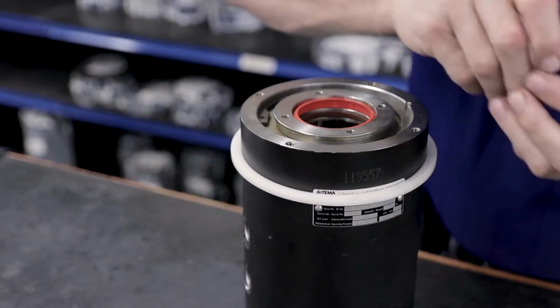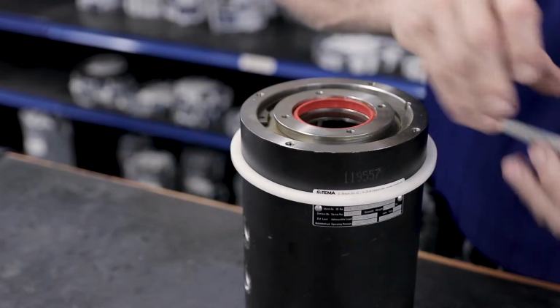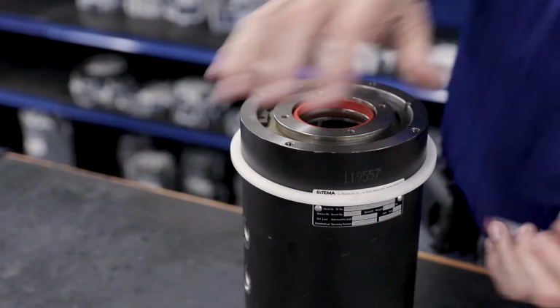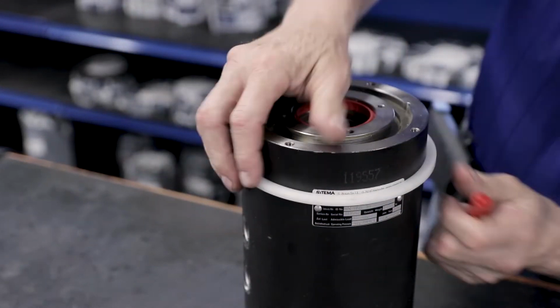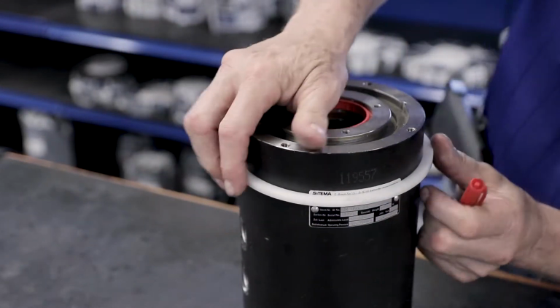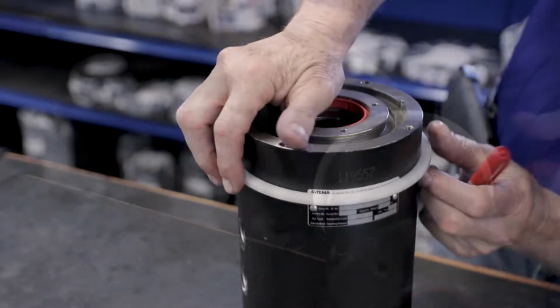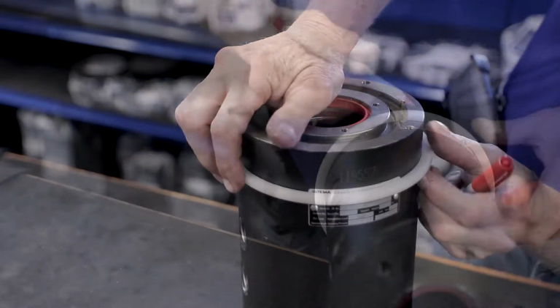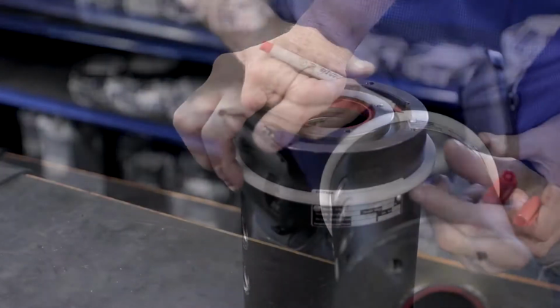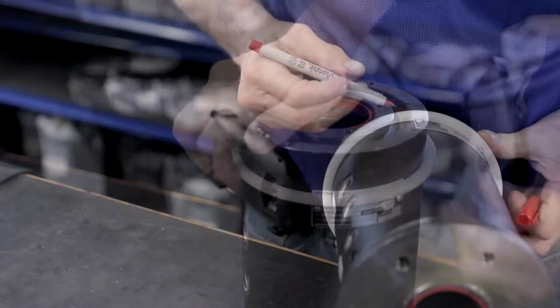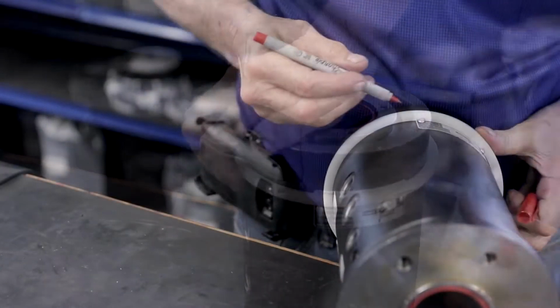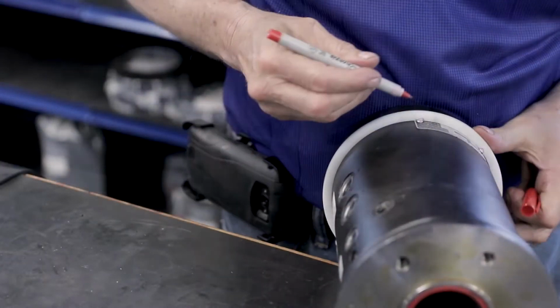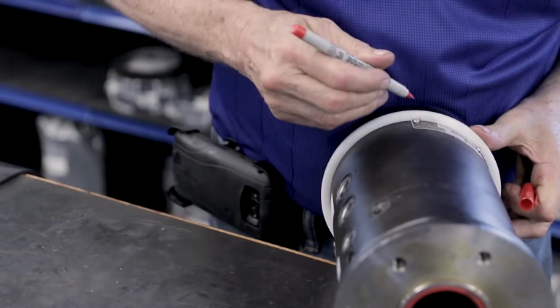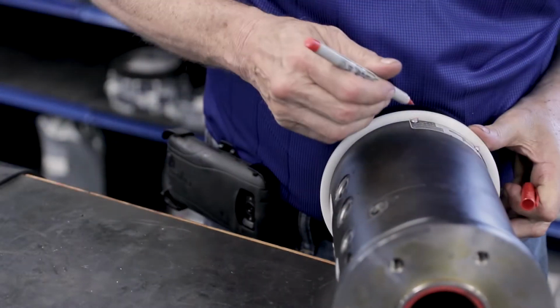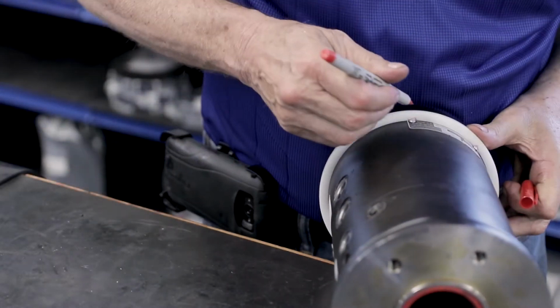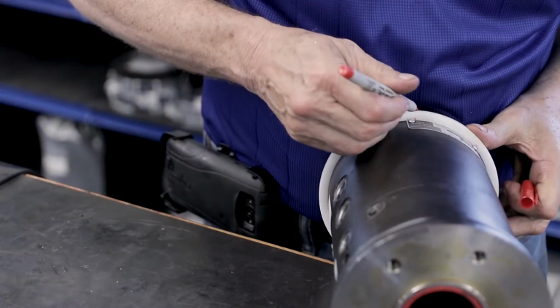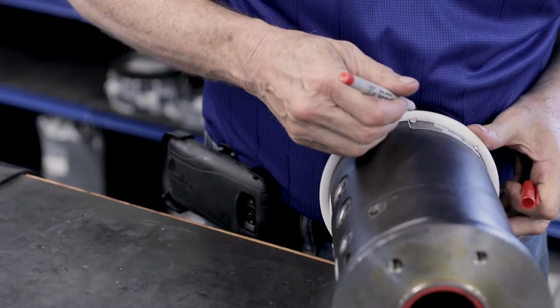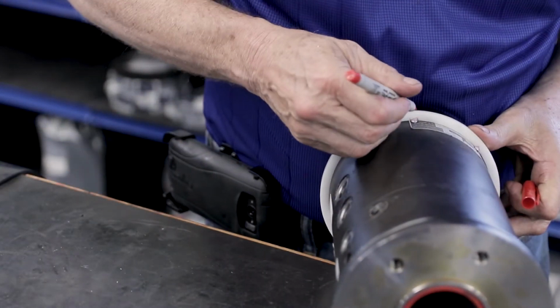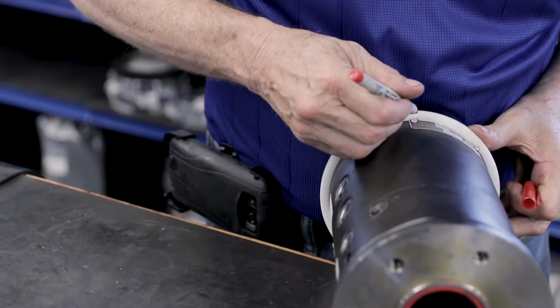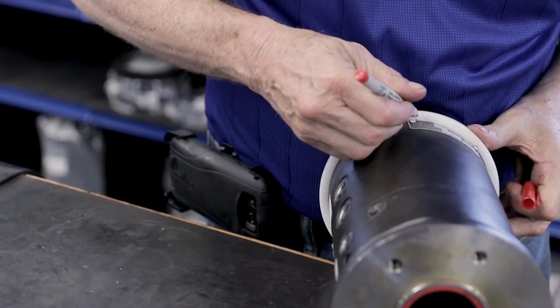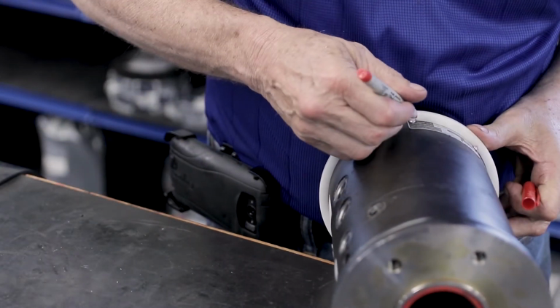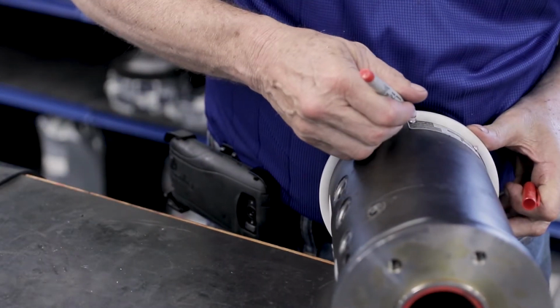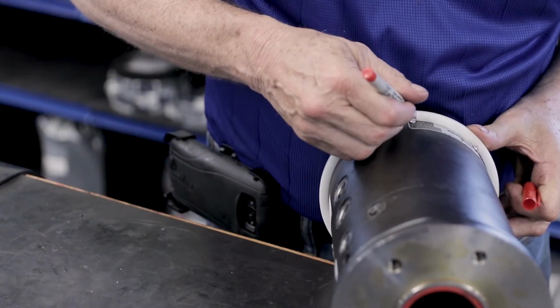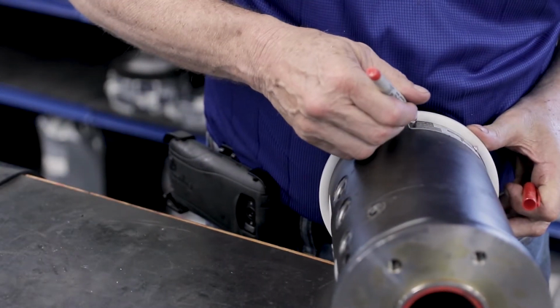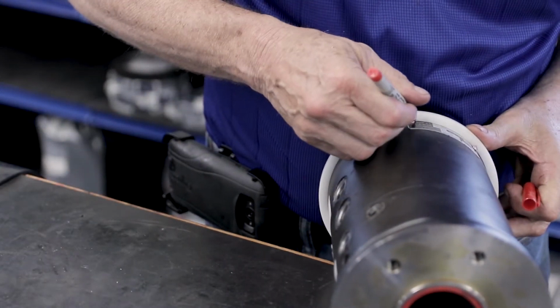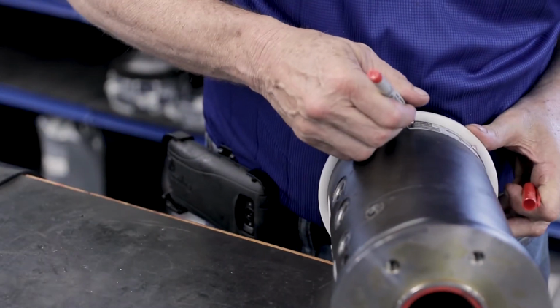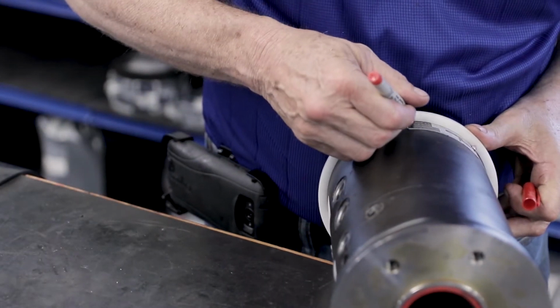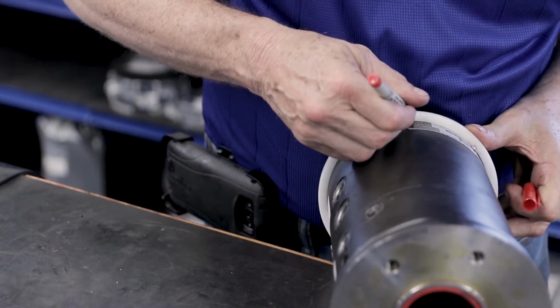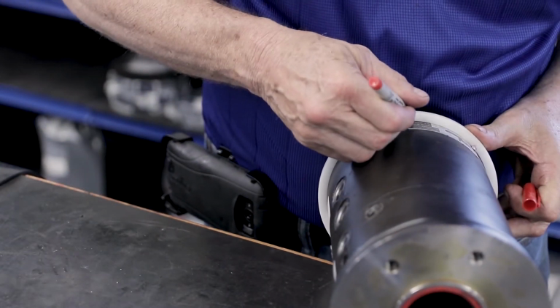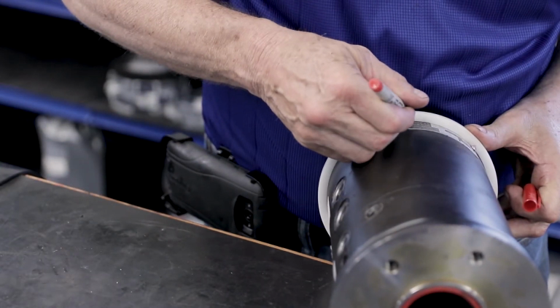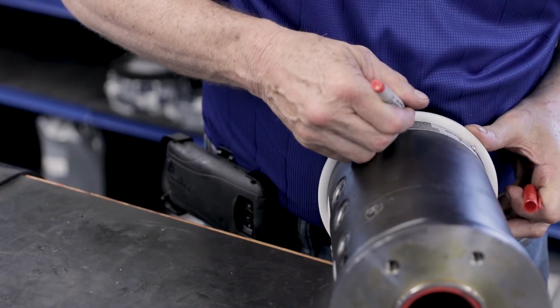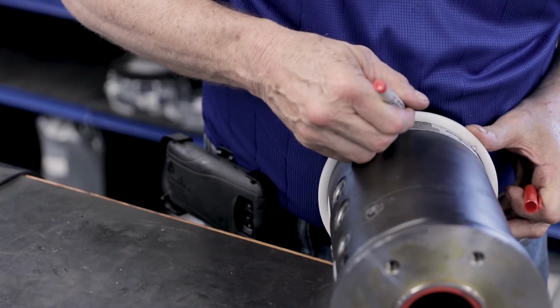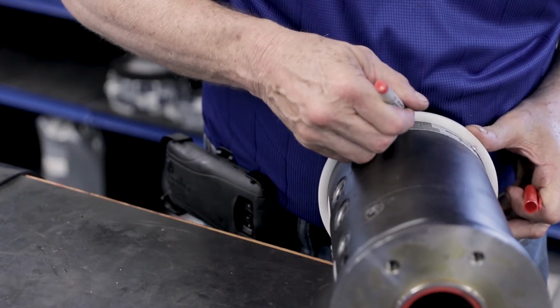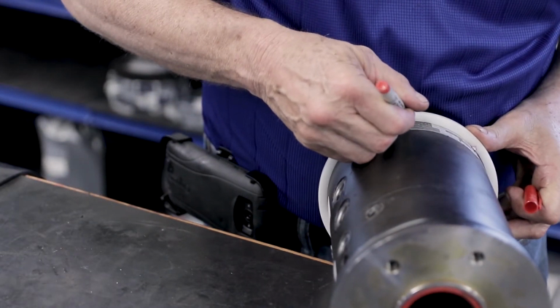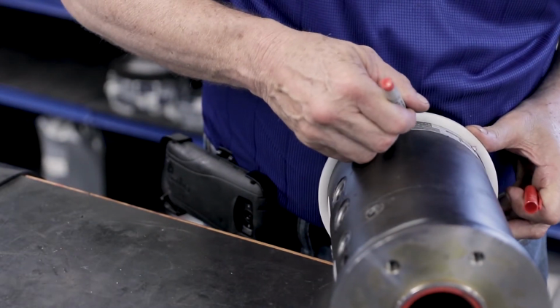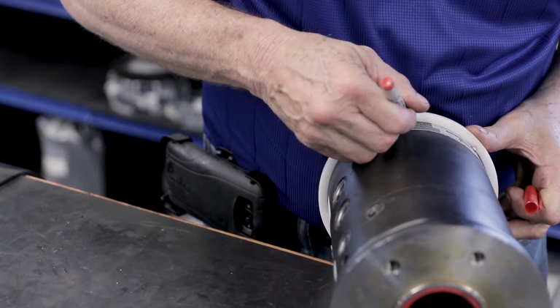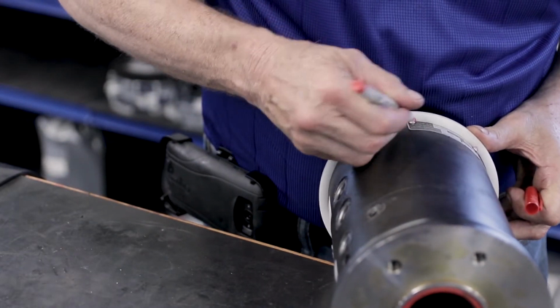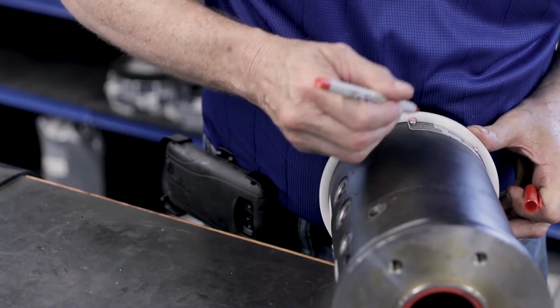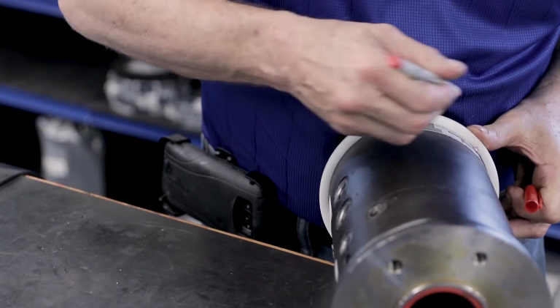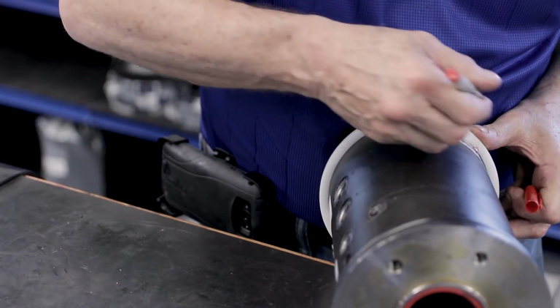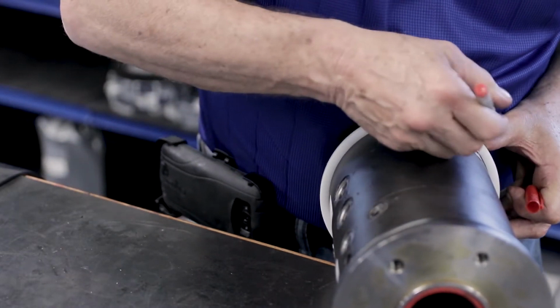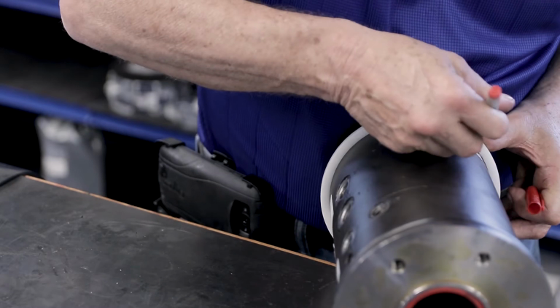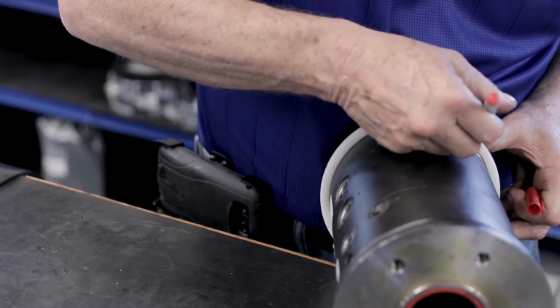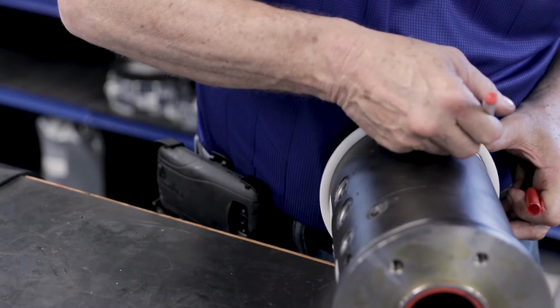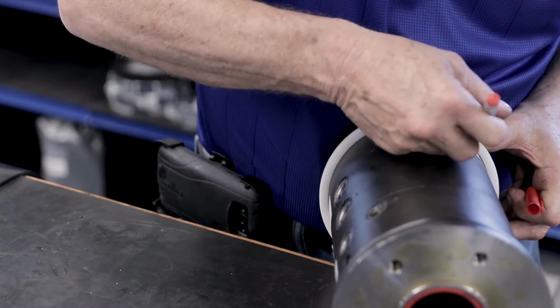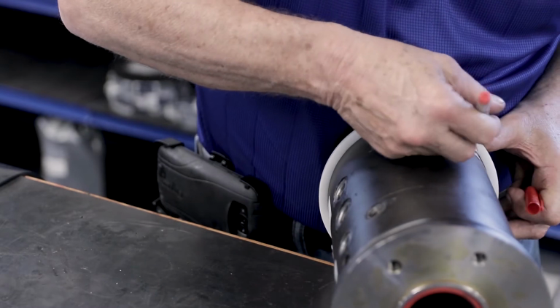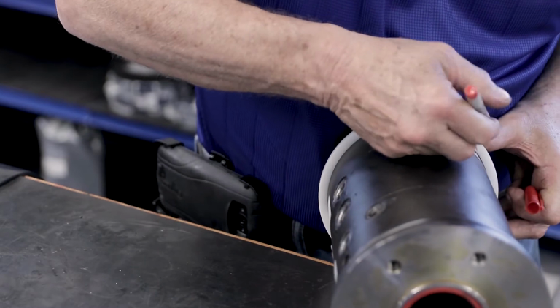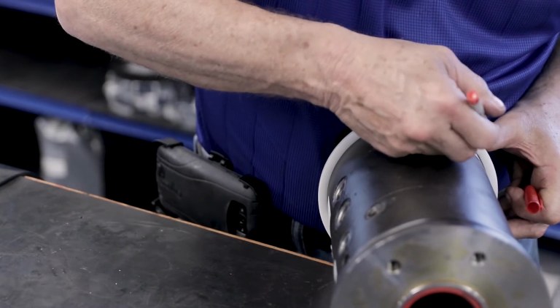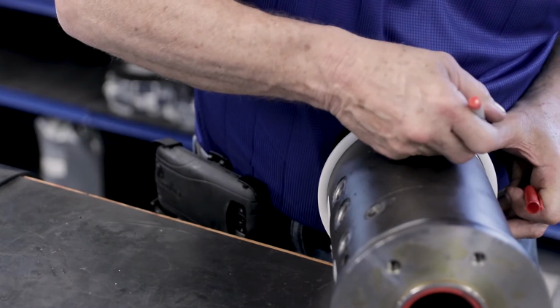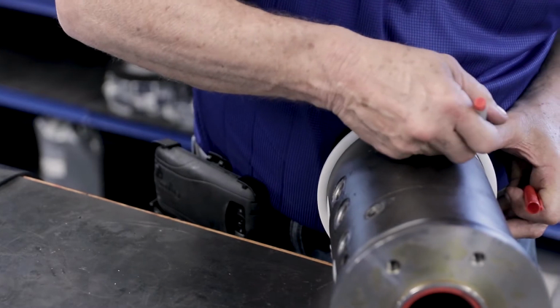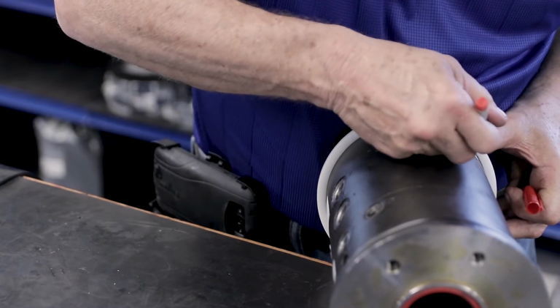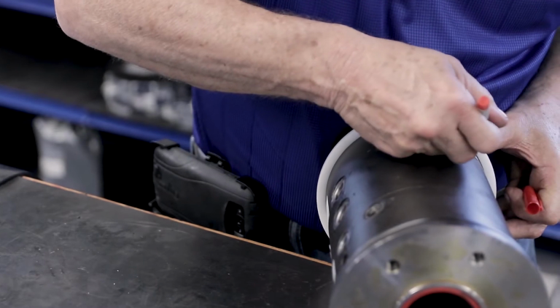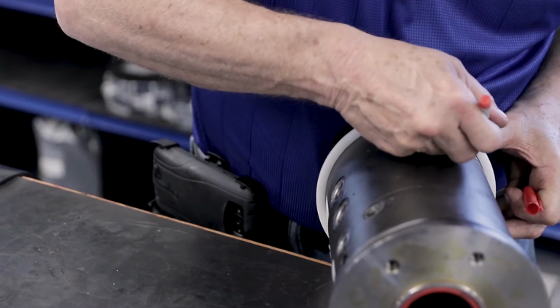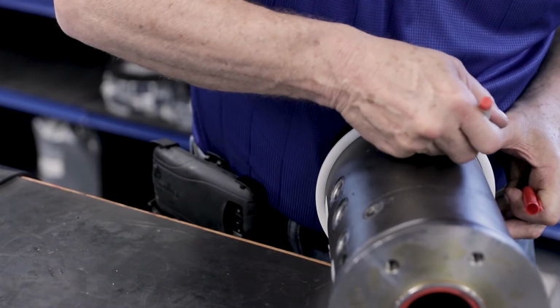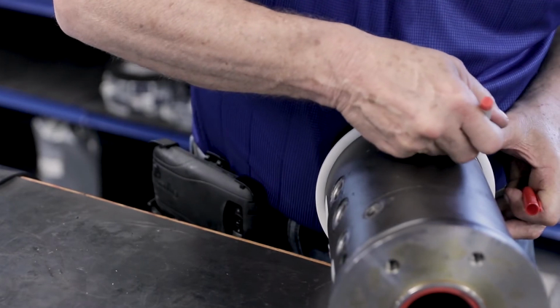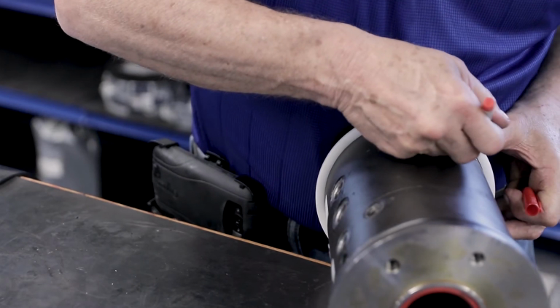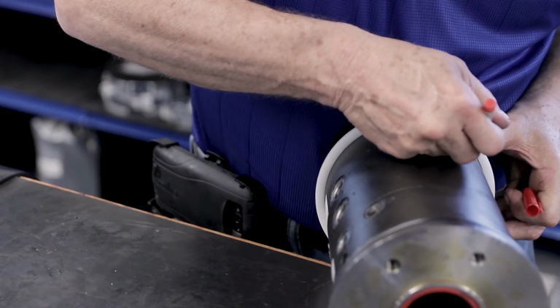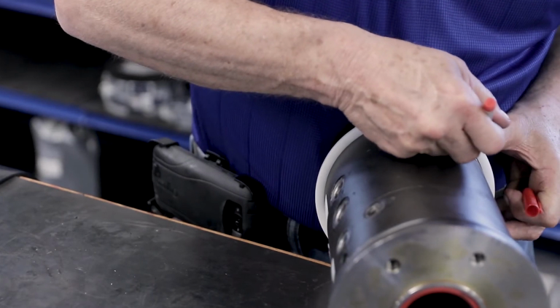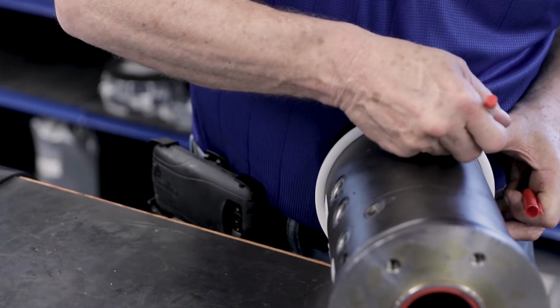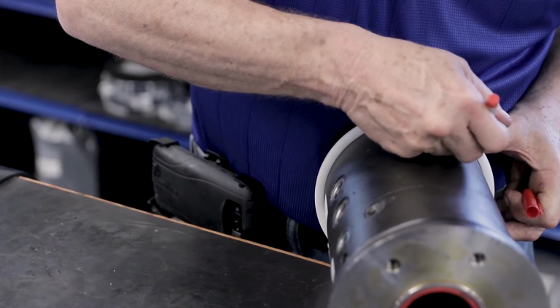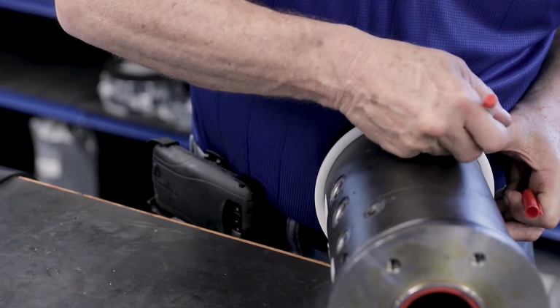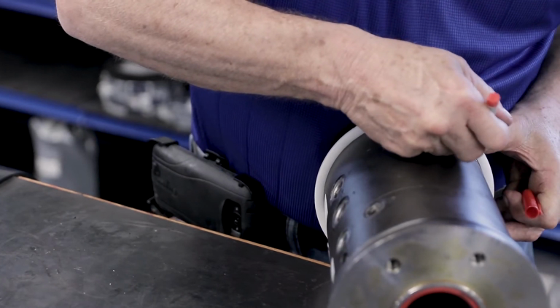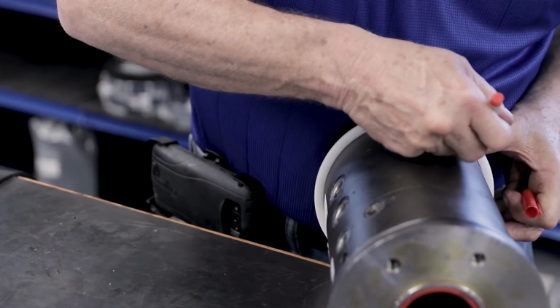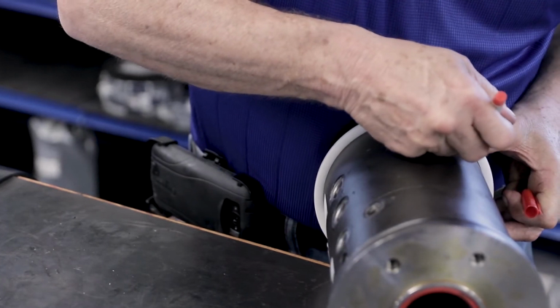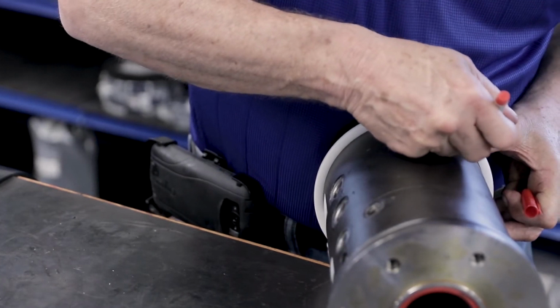You may need to mark and notch out the white spacer to get it over the riveted tag.